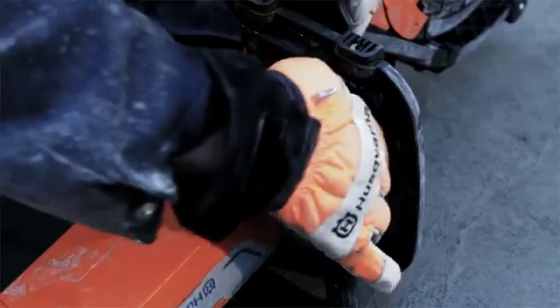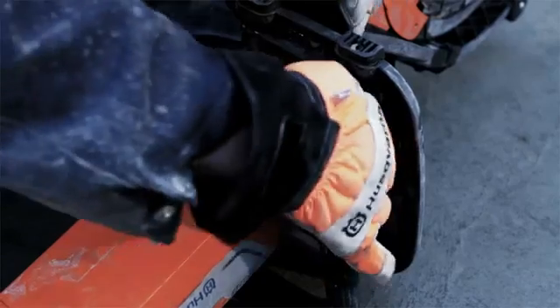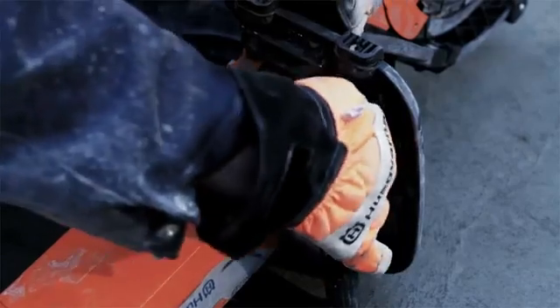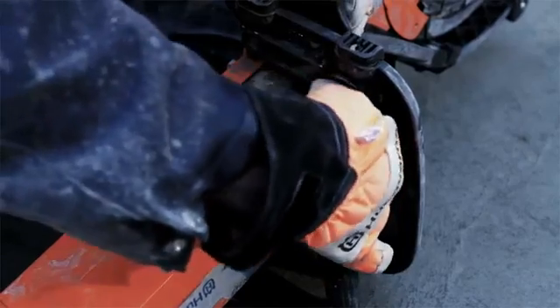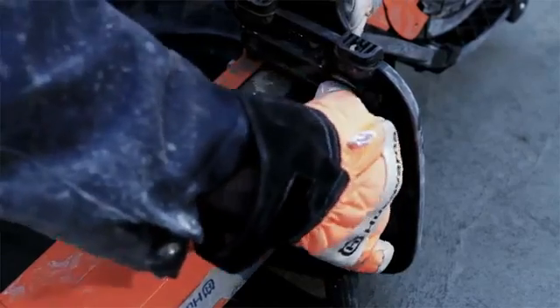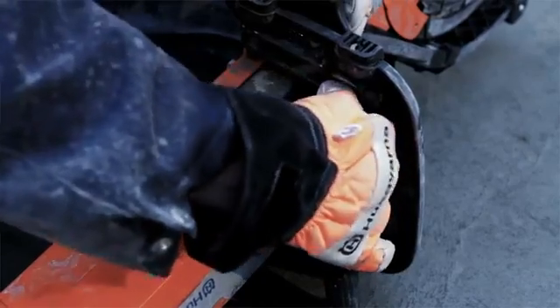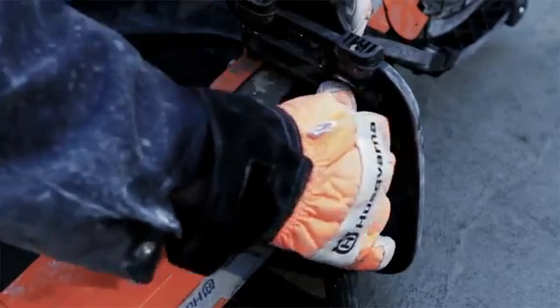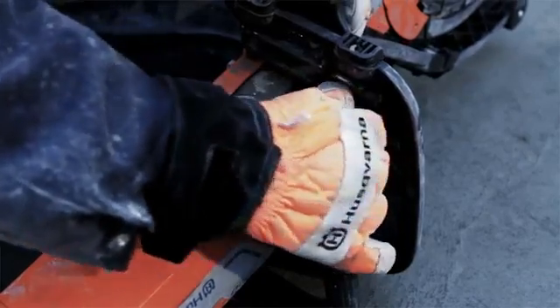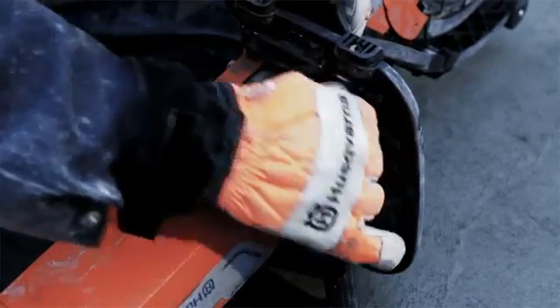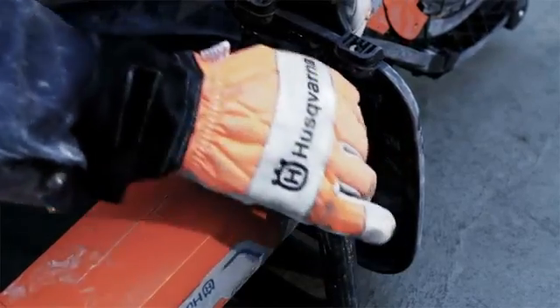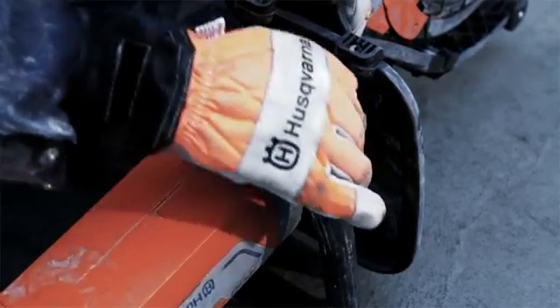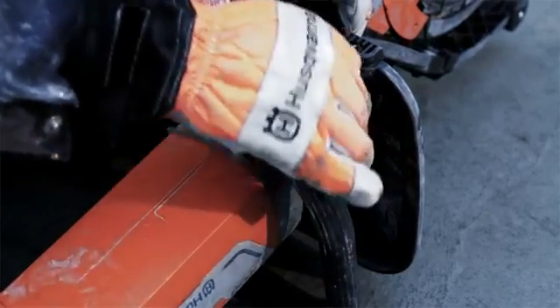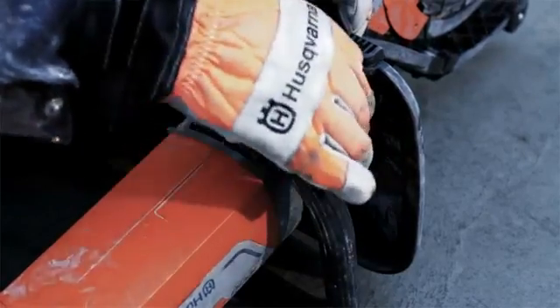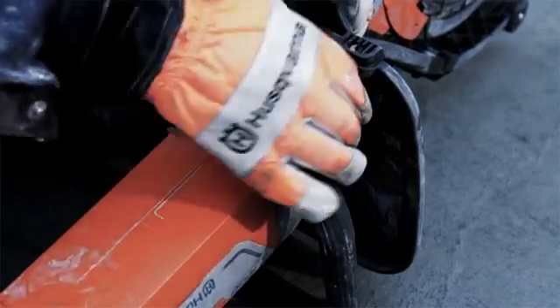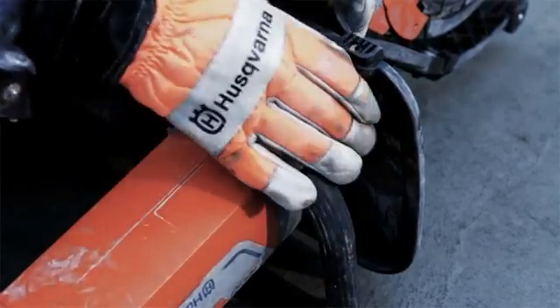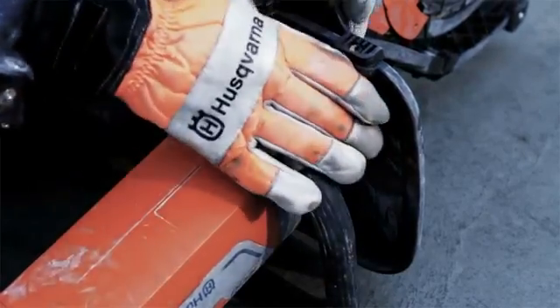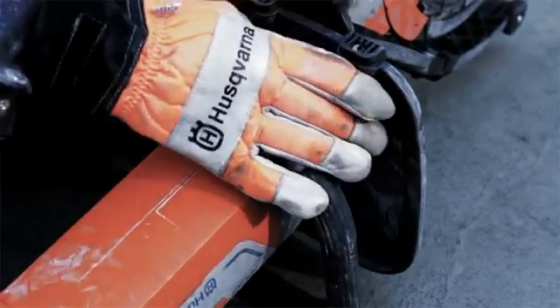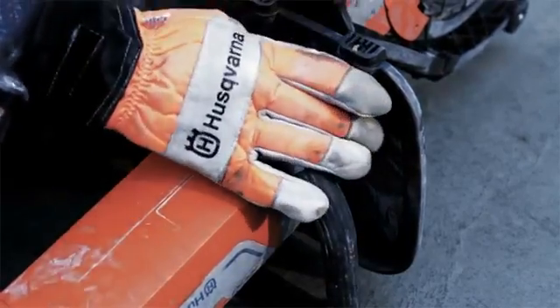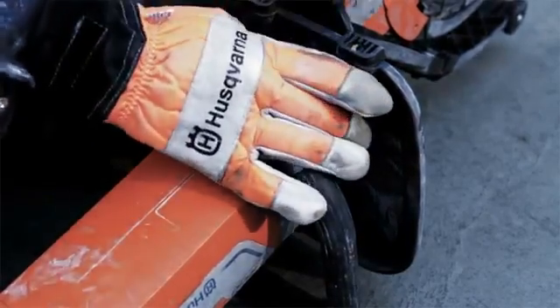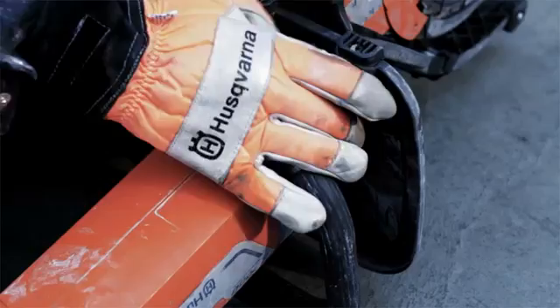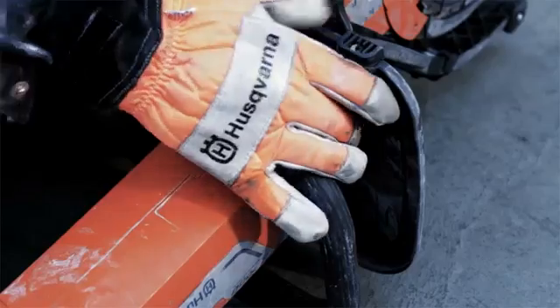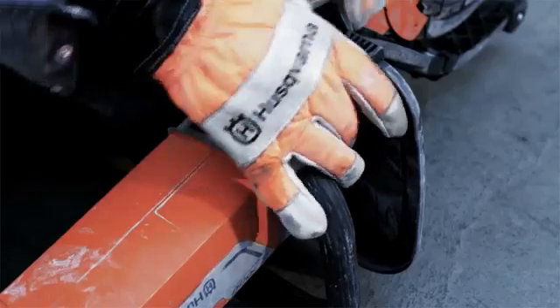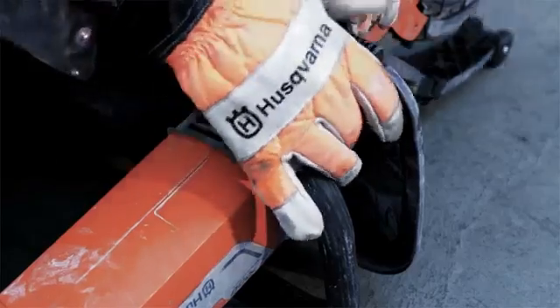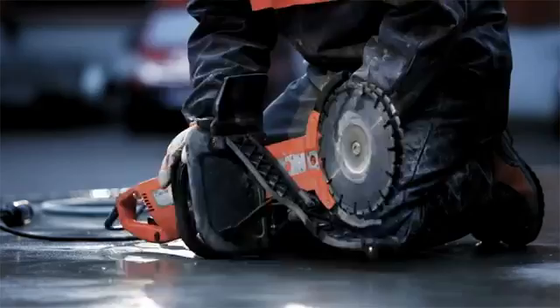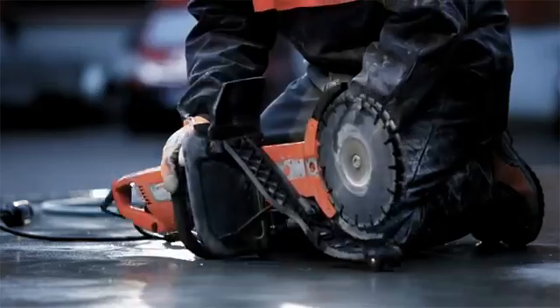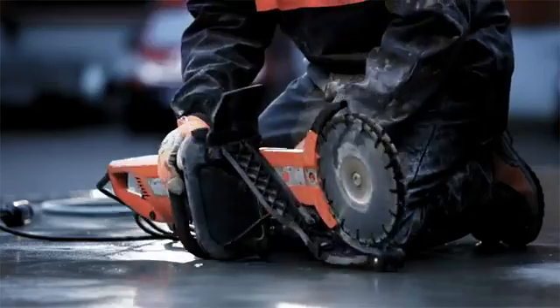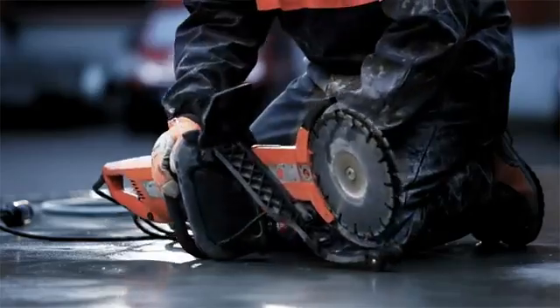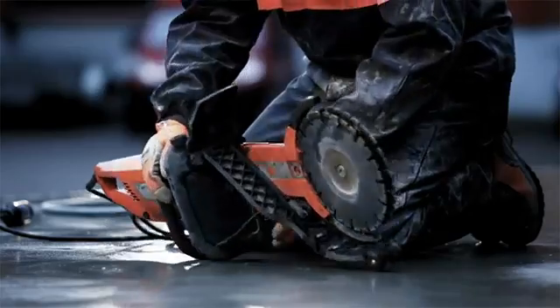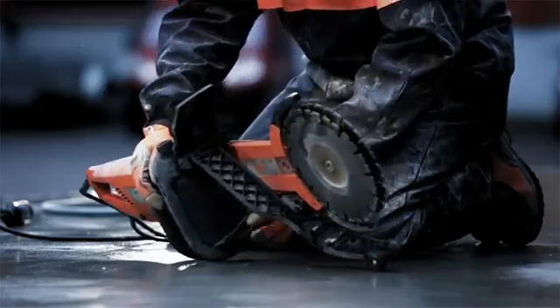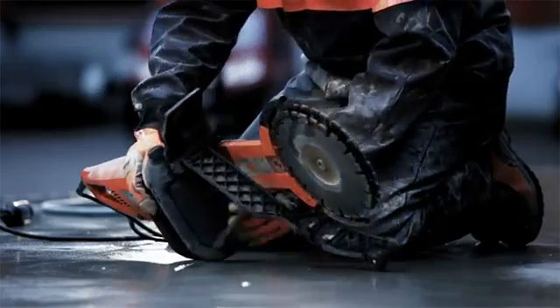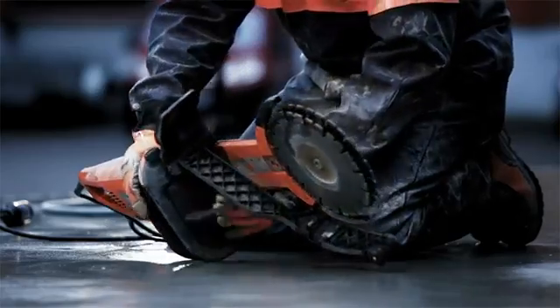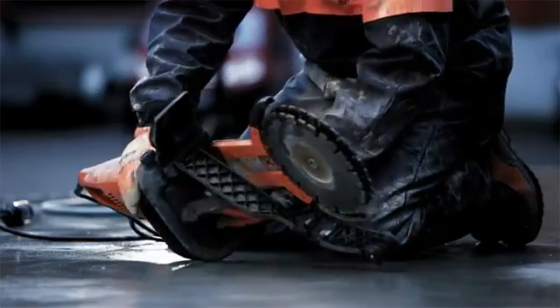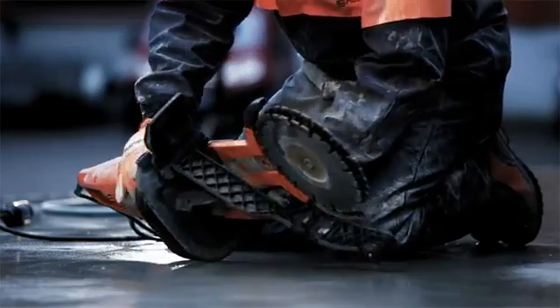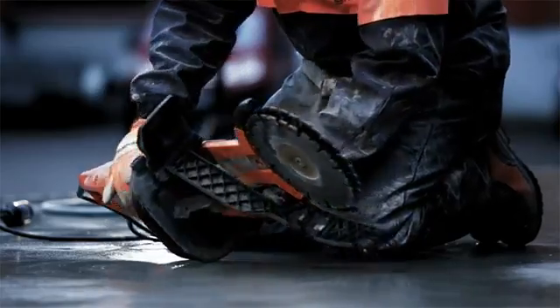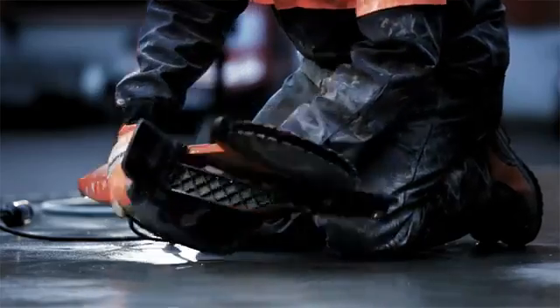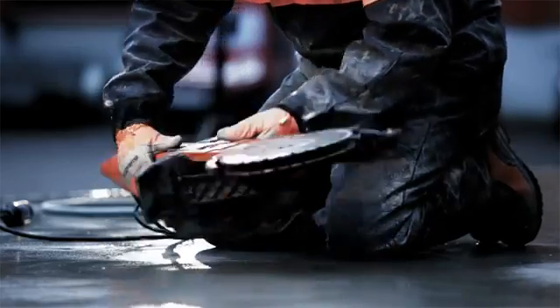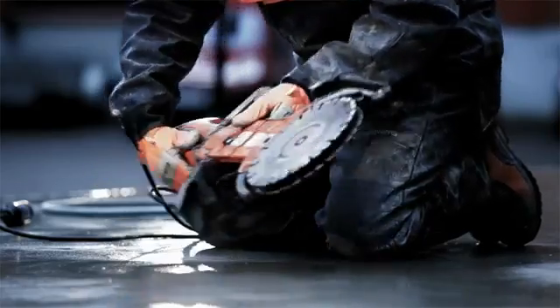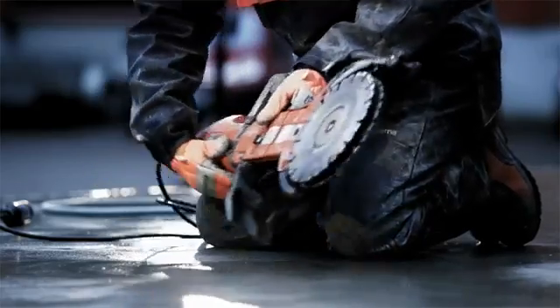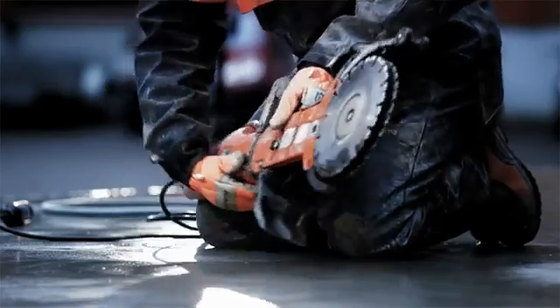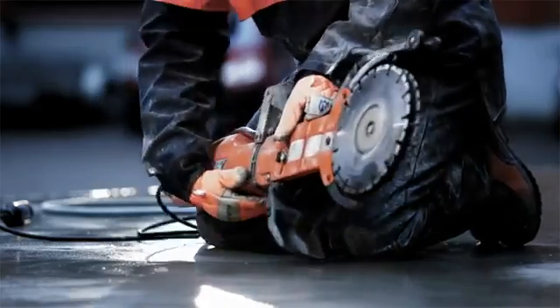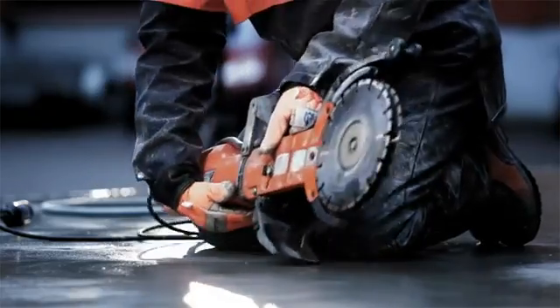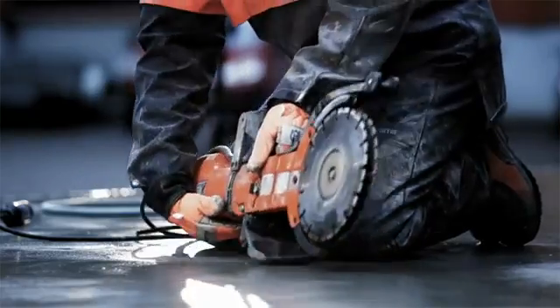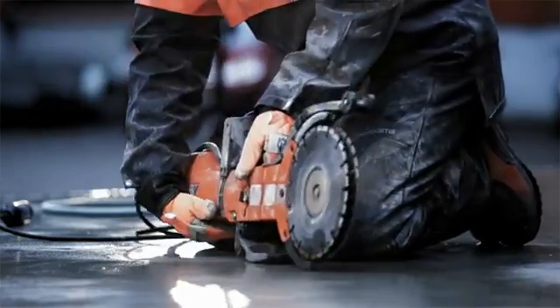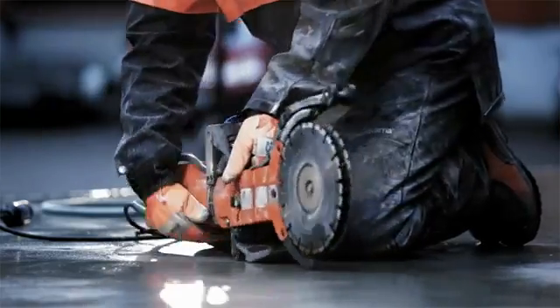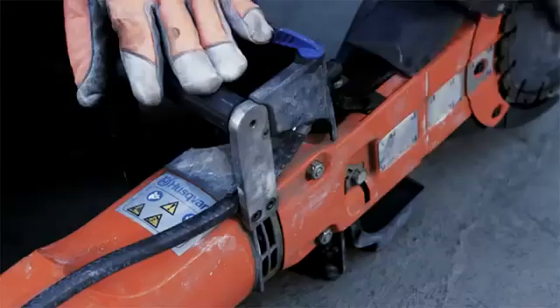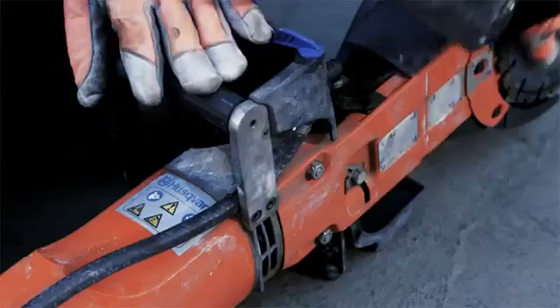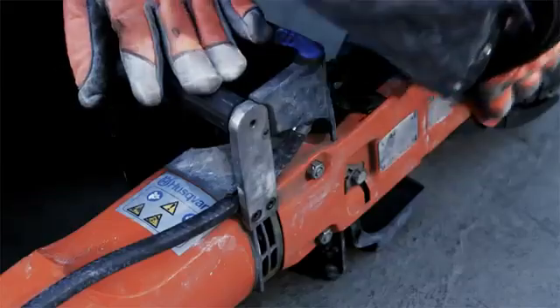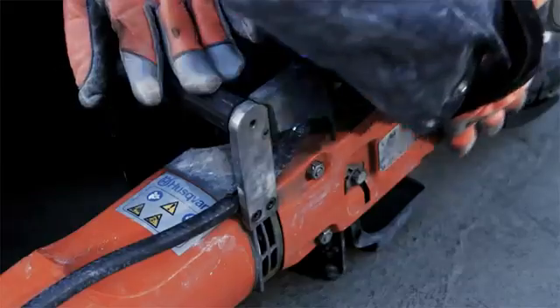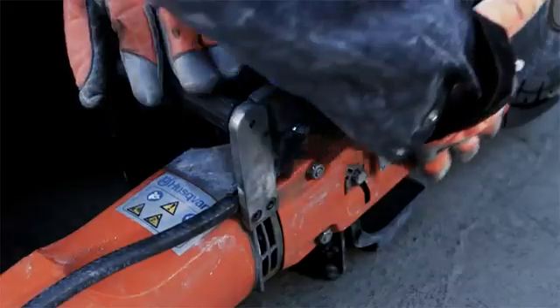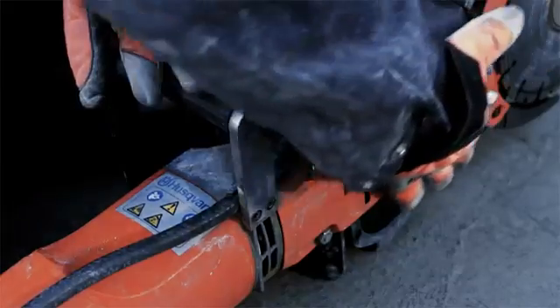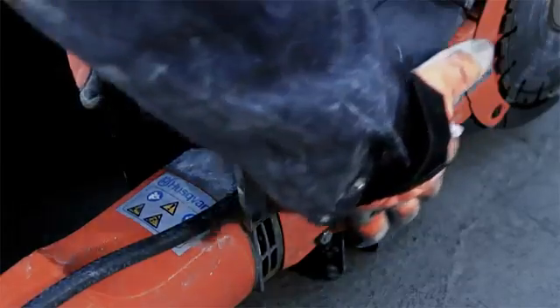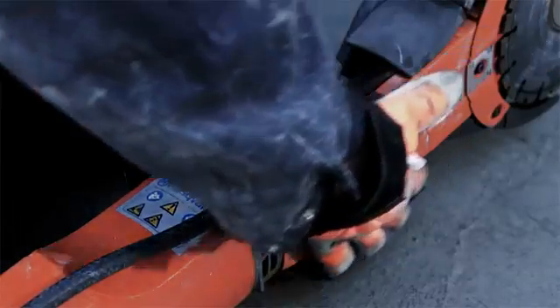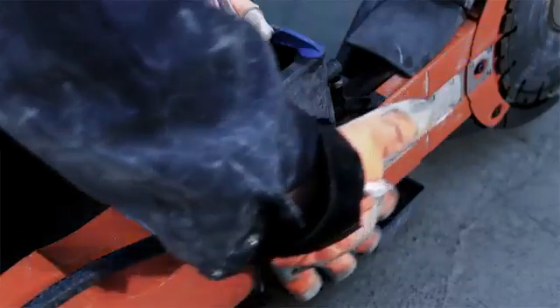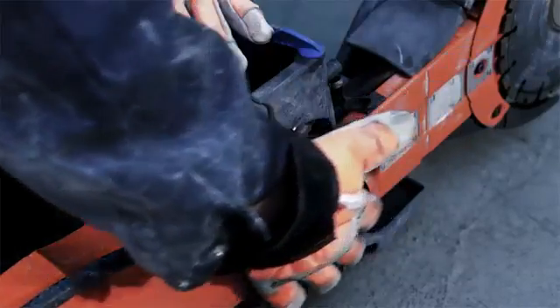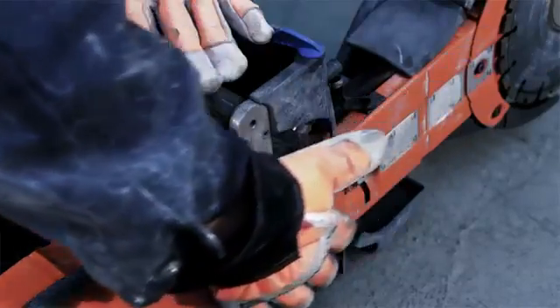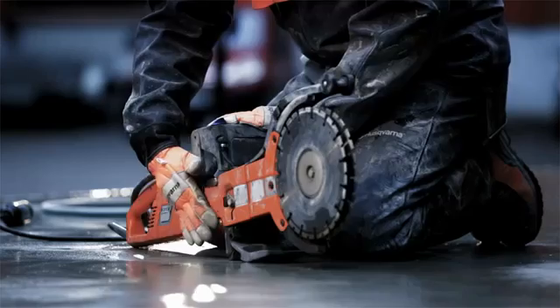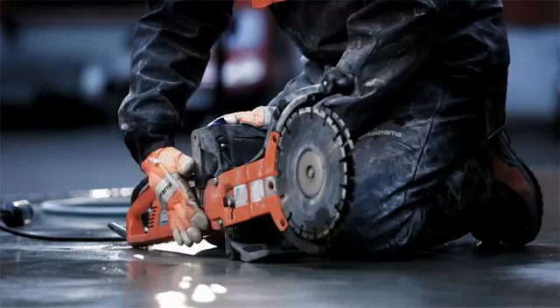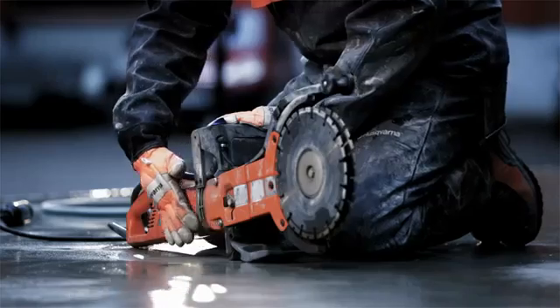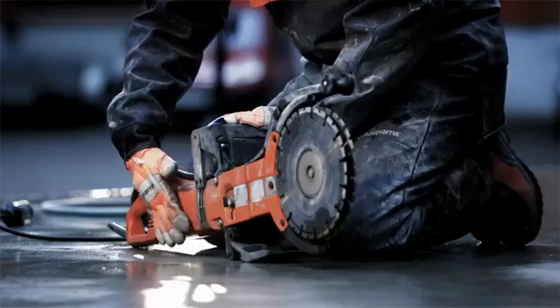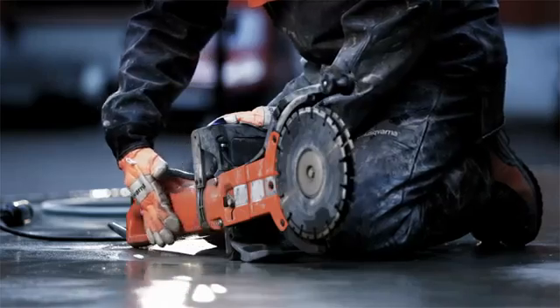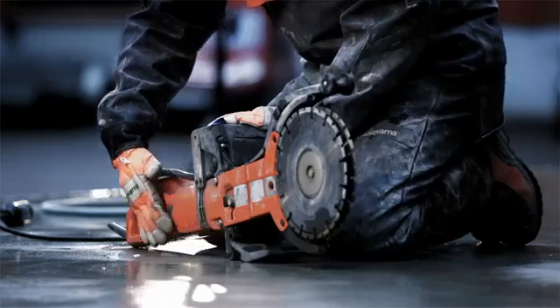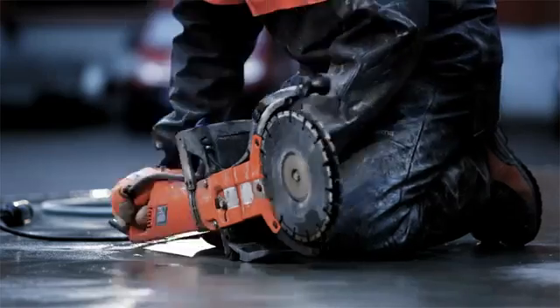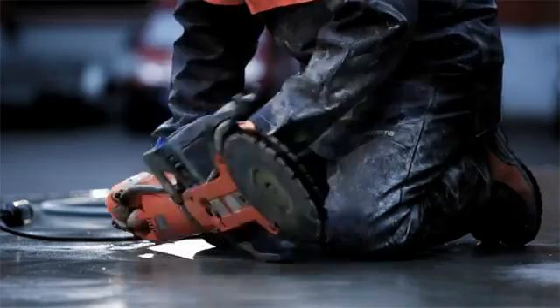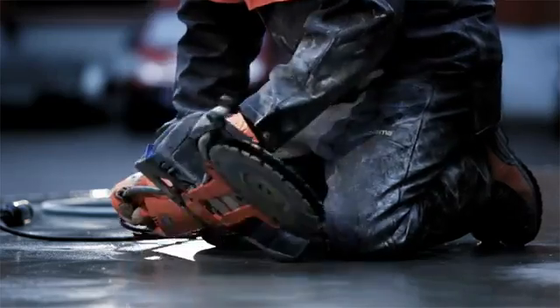This machine is ideal for flush cutting, thanks to the adjustable blade guard that allows cutting very close to walls and floors.